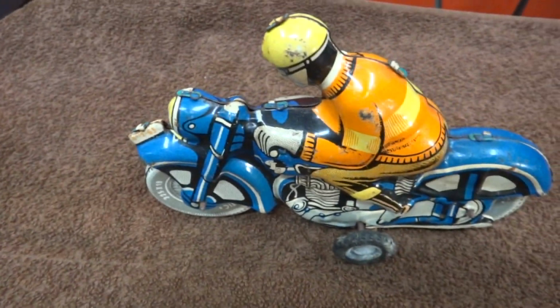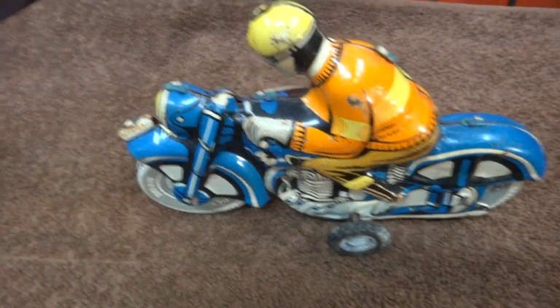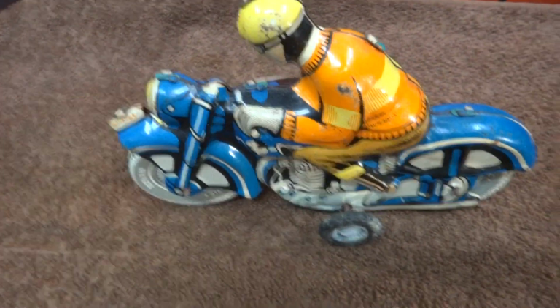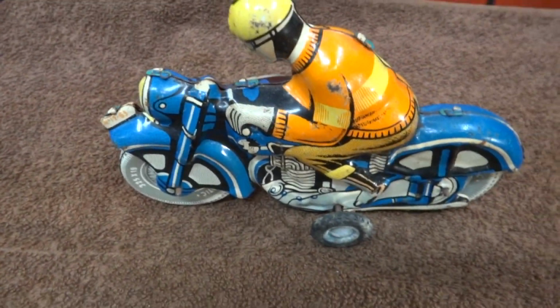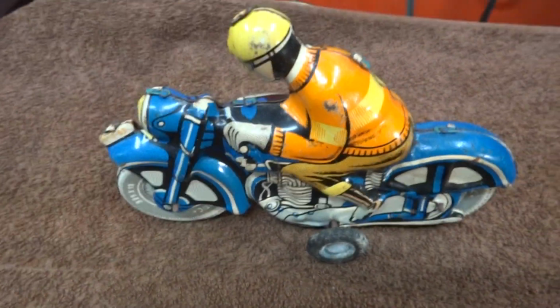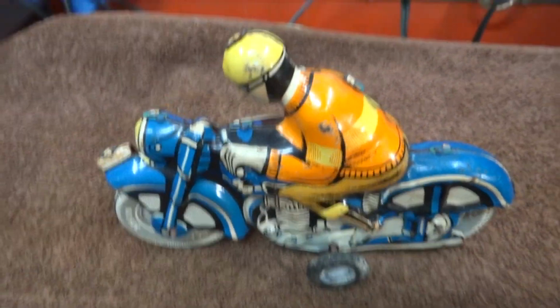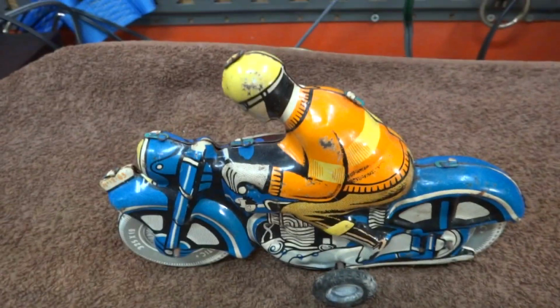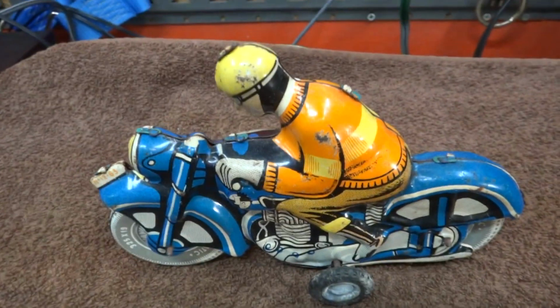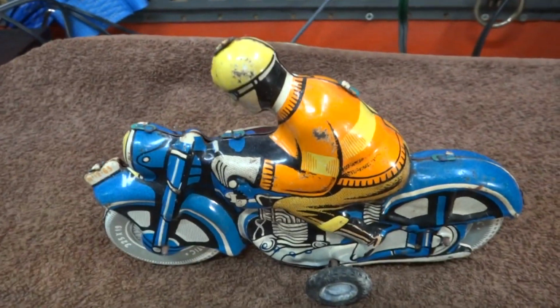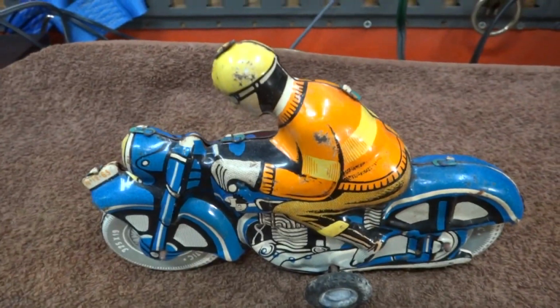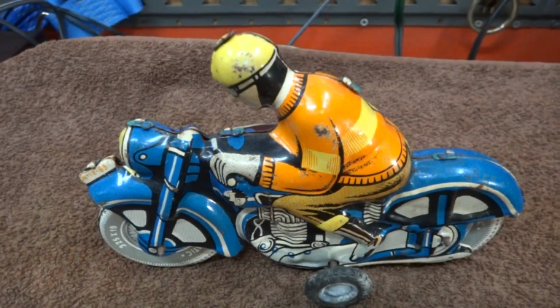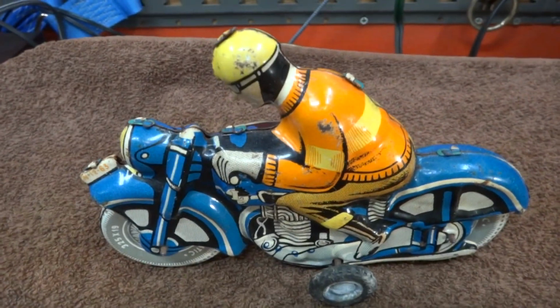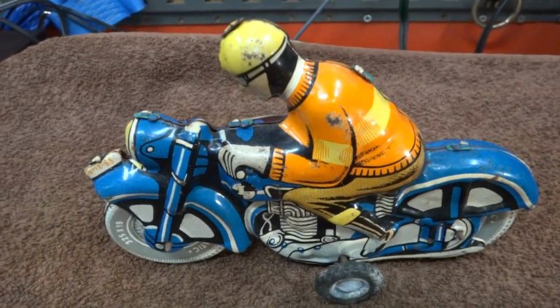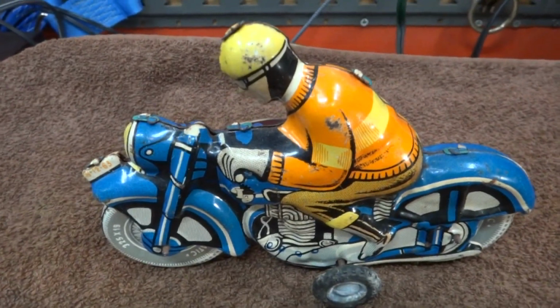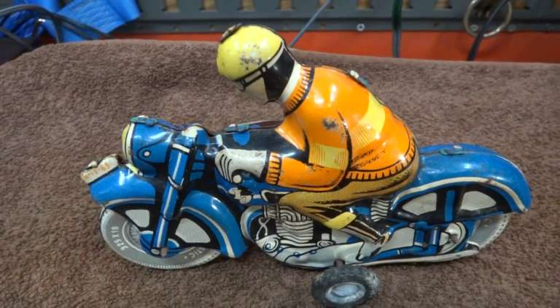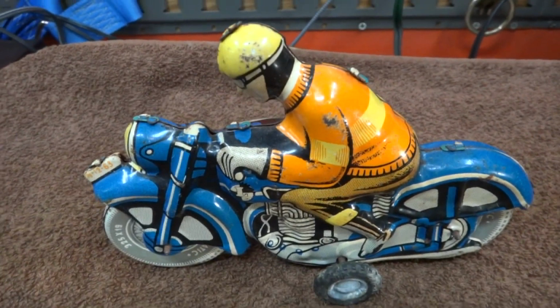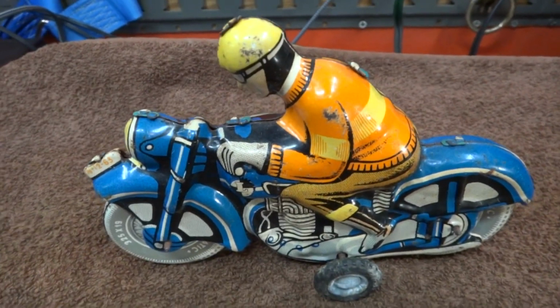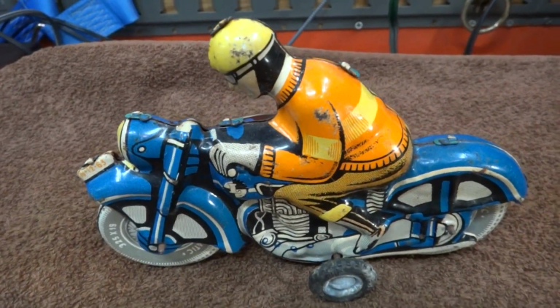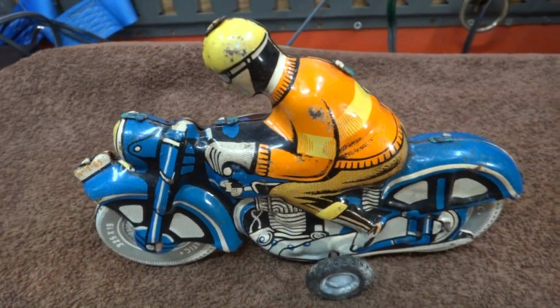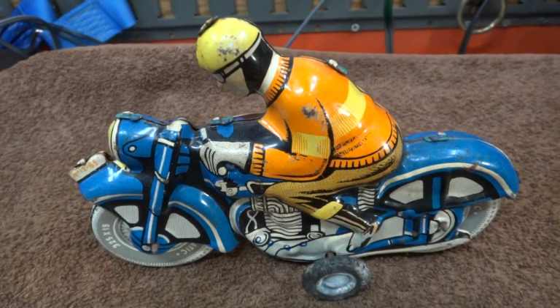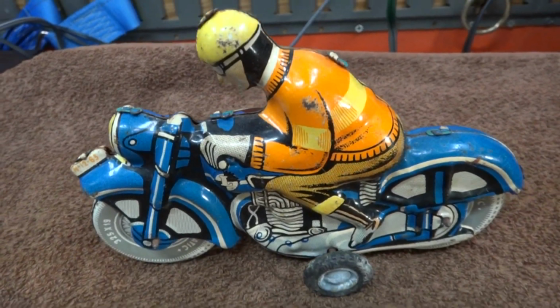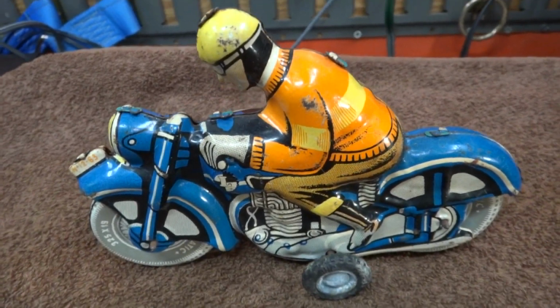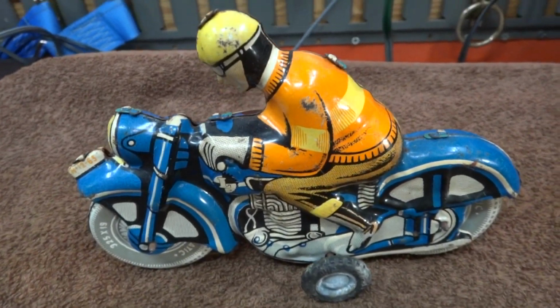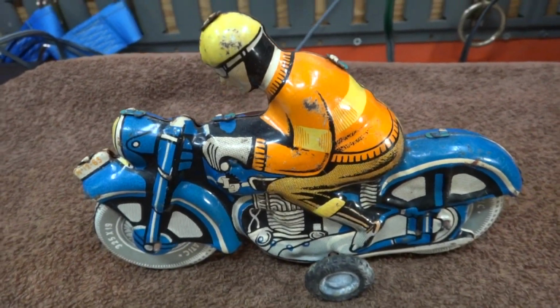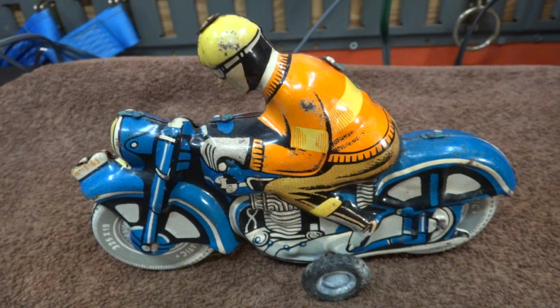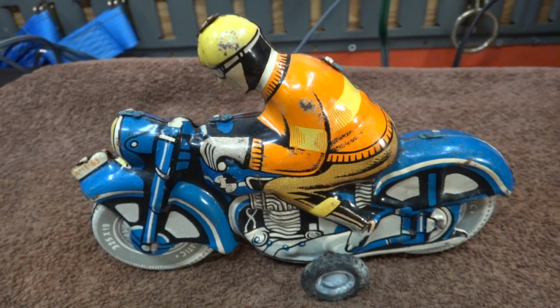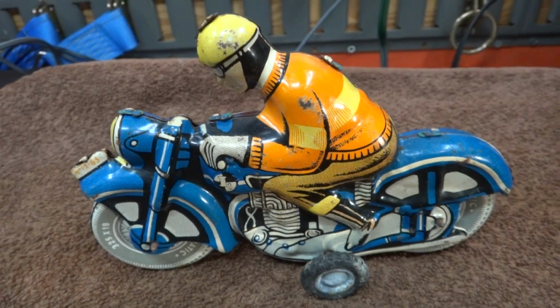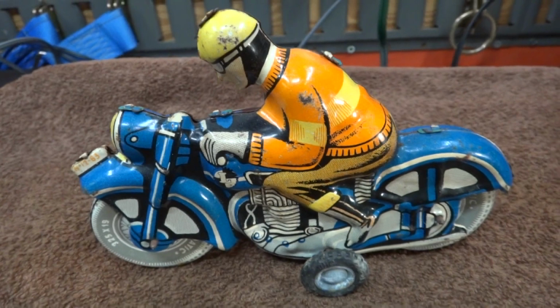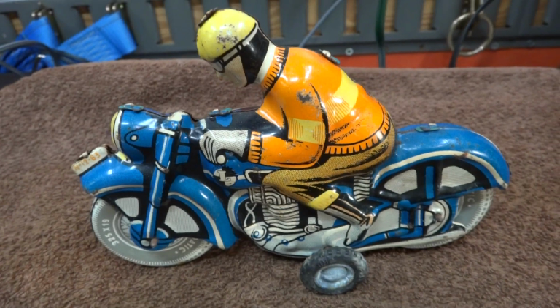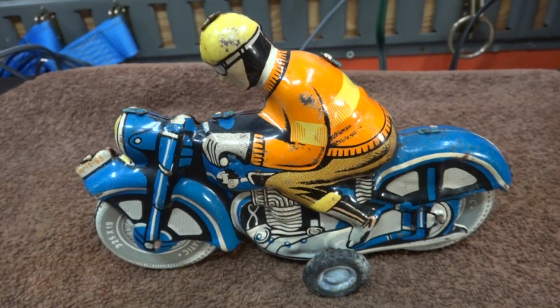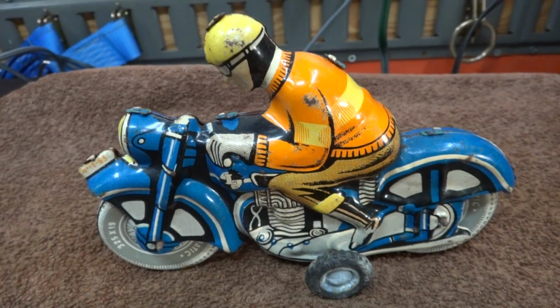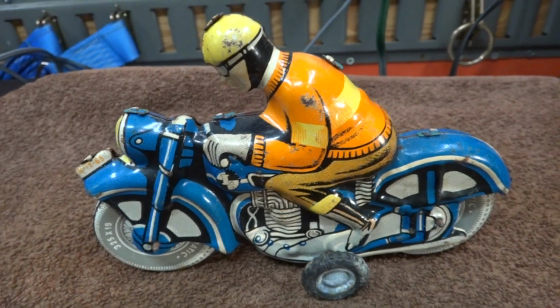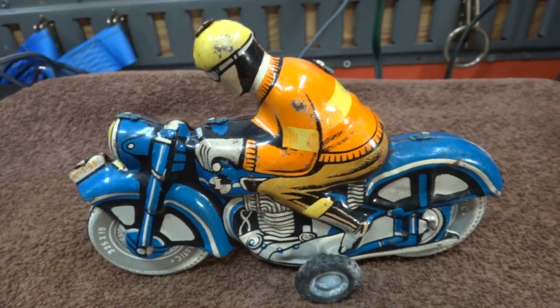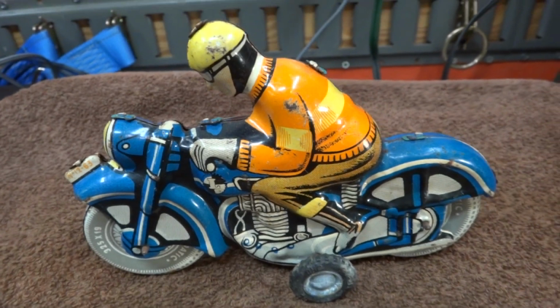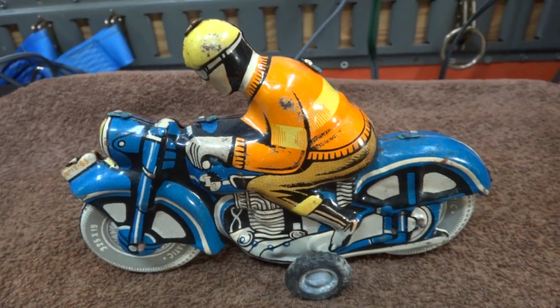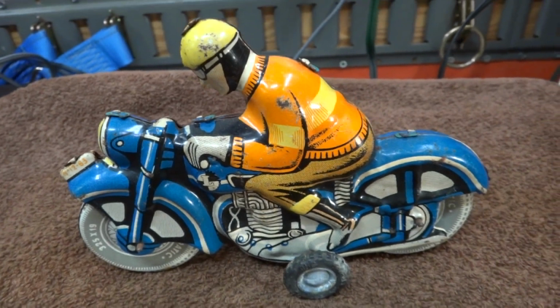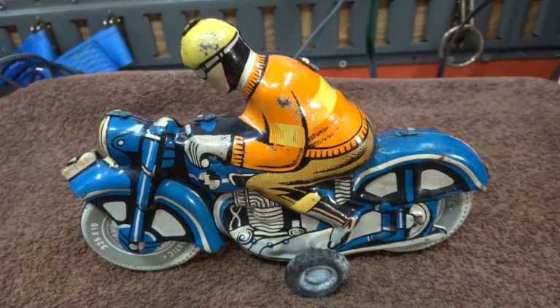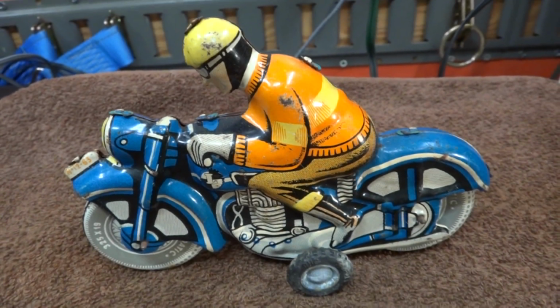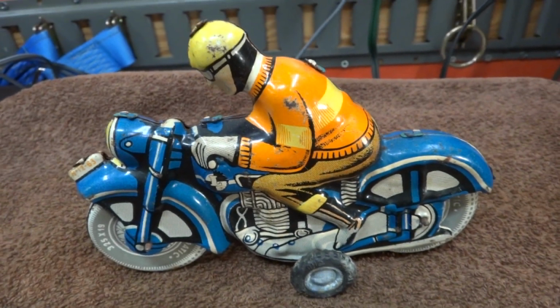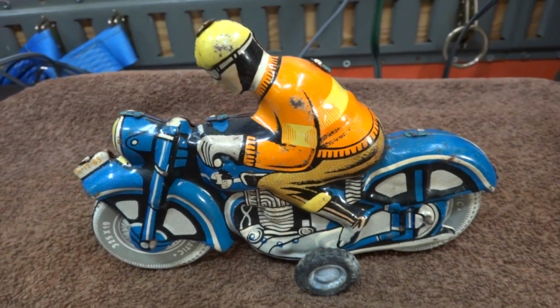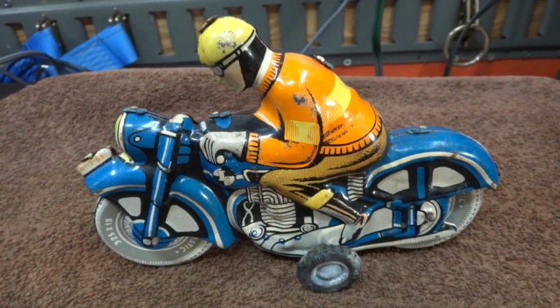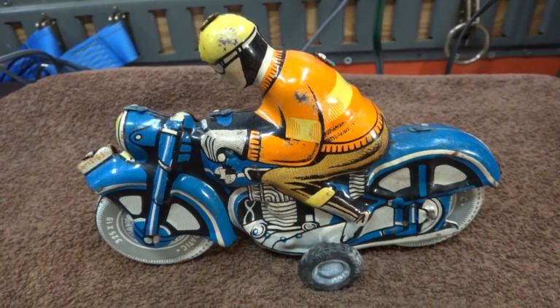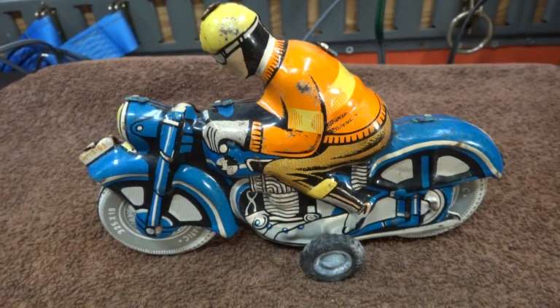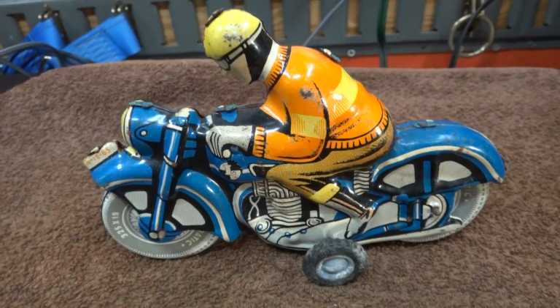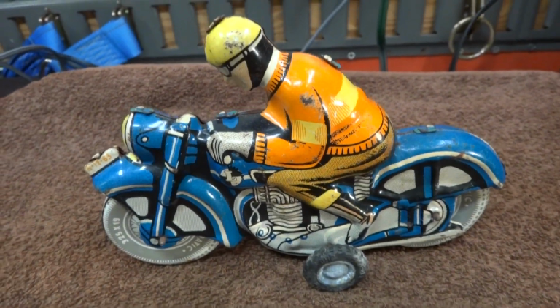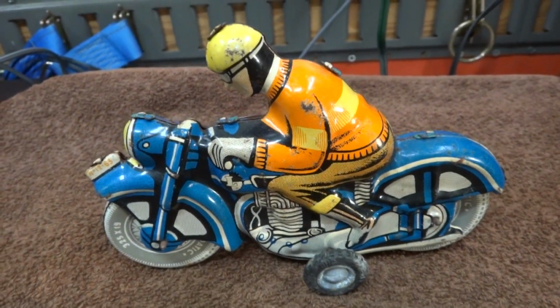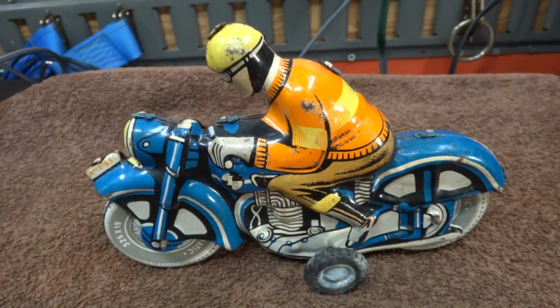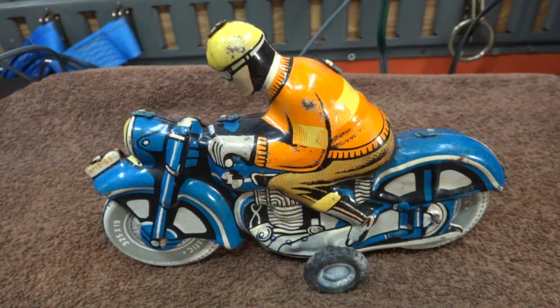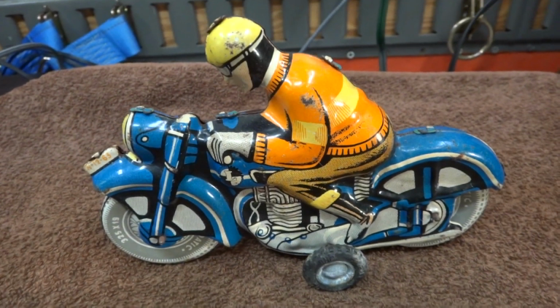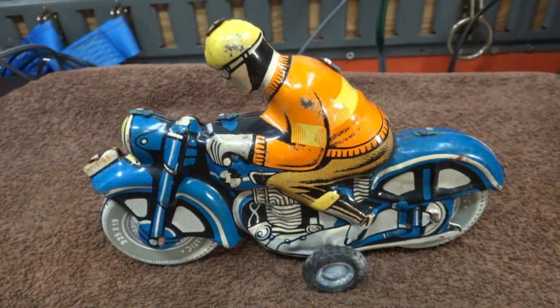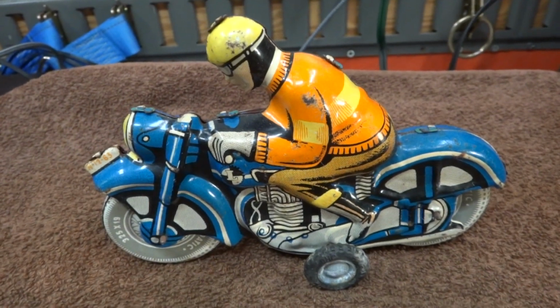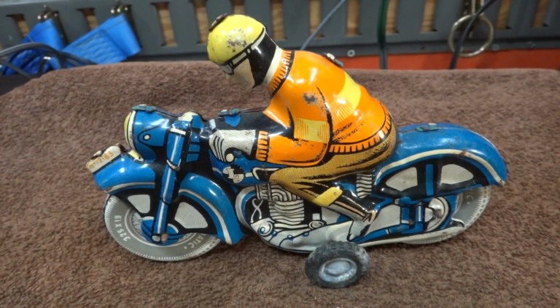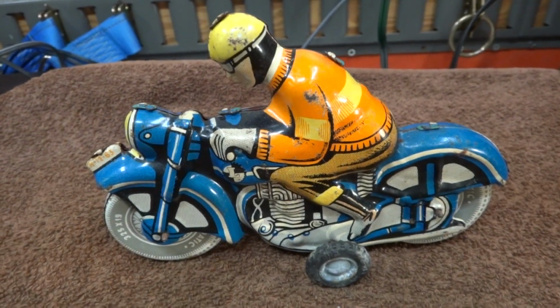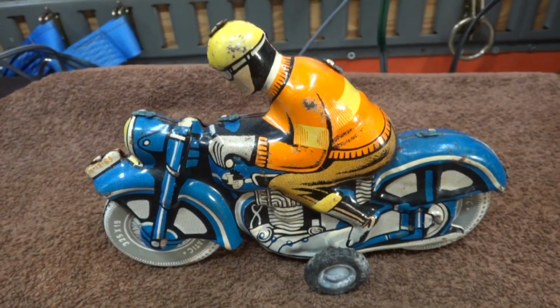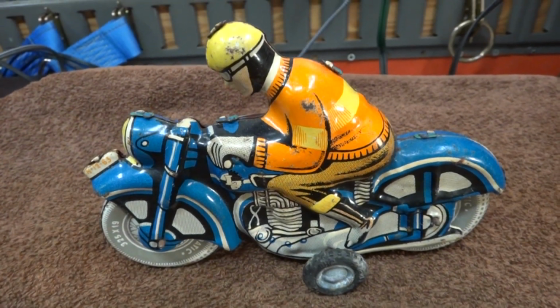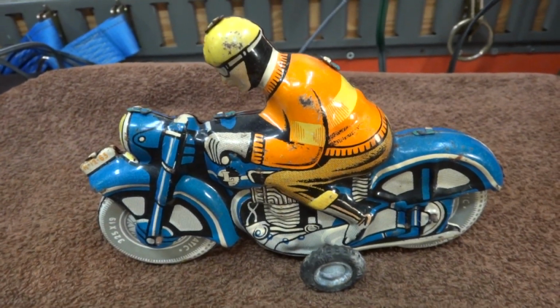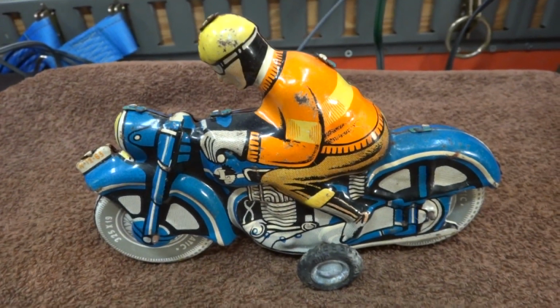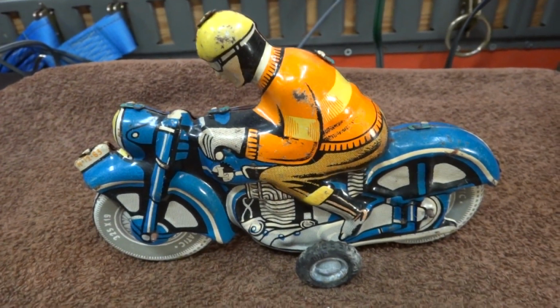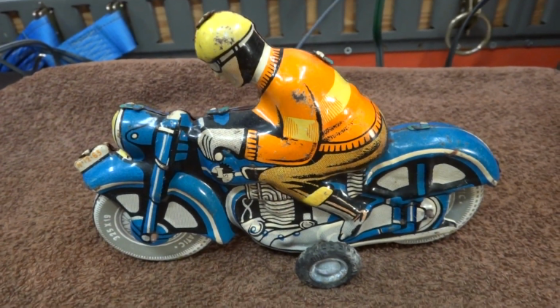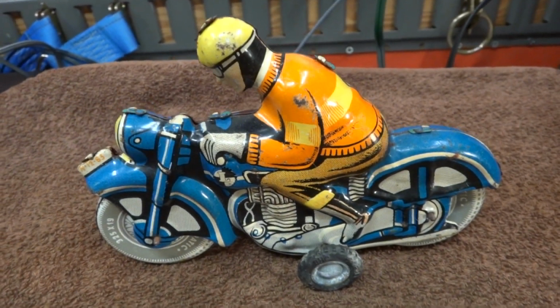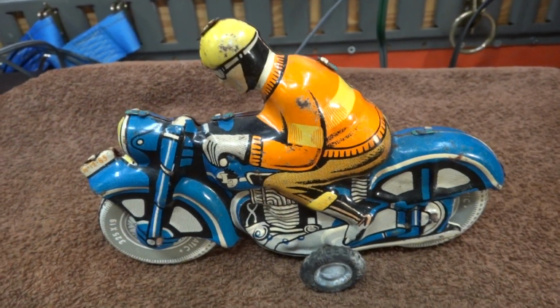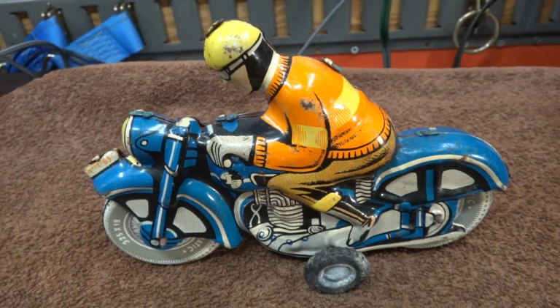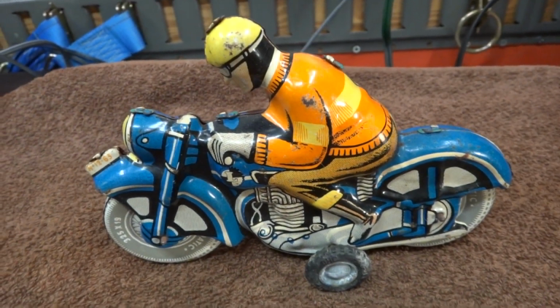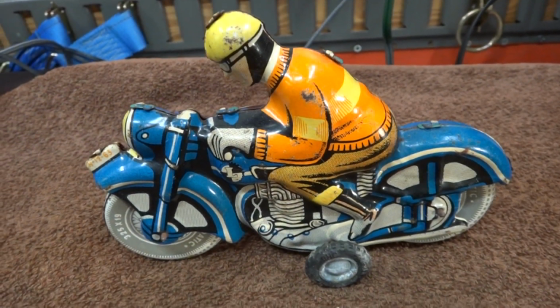Some of these tin toys are quite collectible — like, serious money collectible. I don't know about this one.